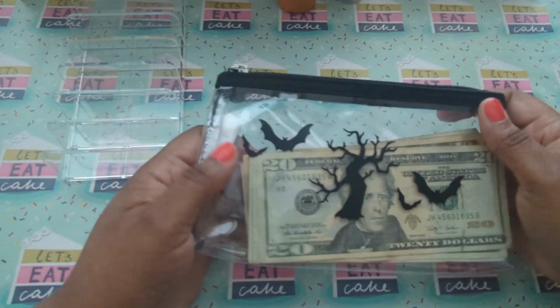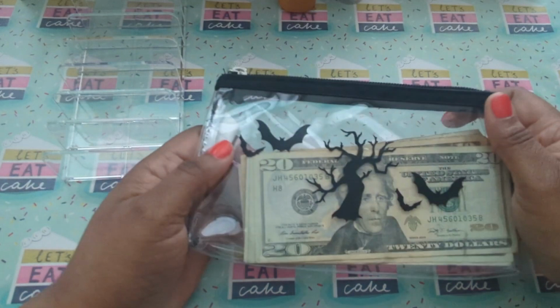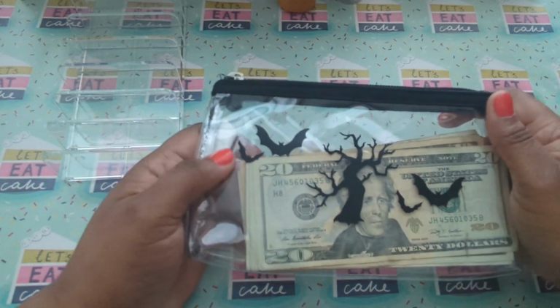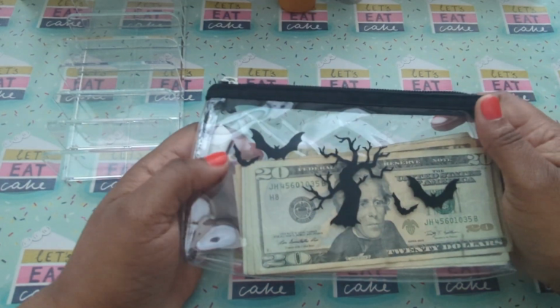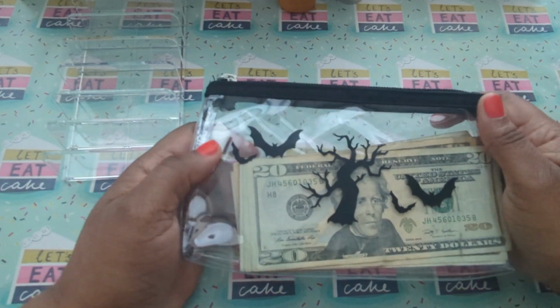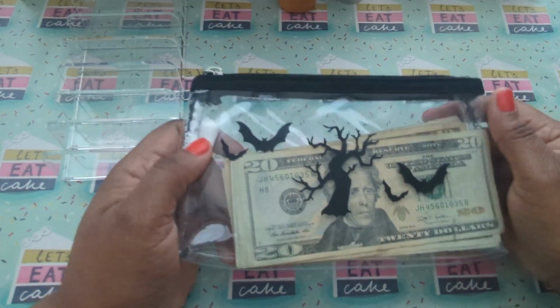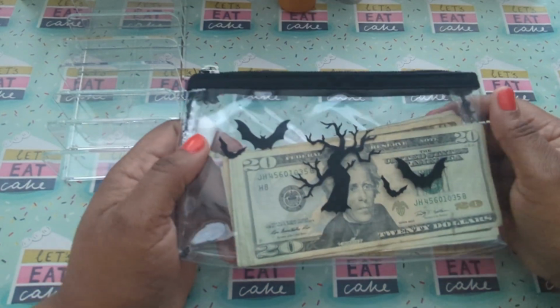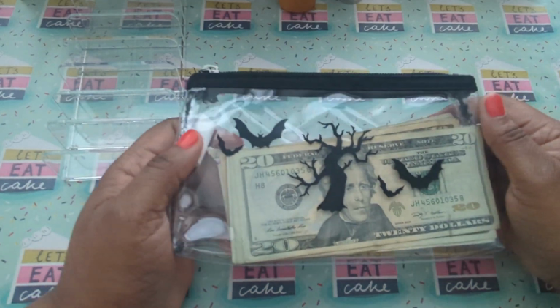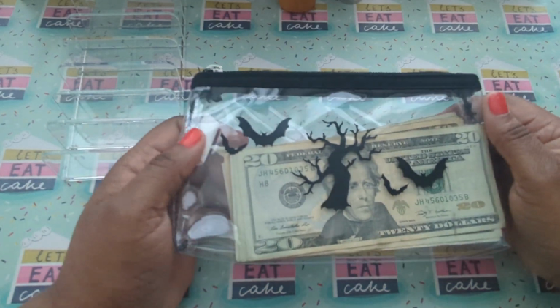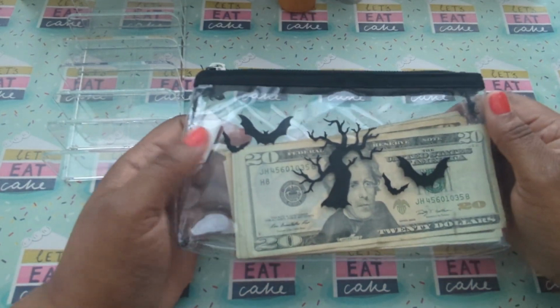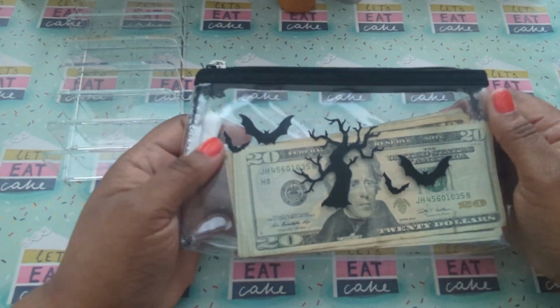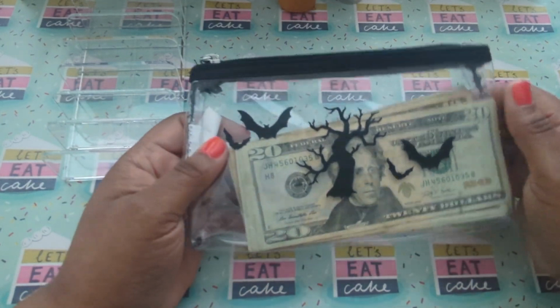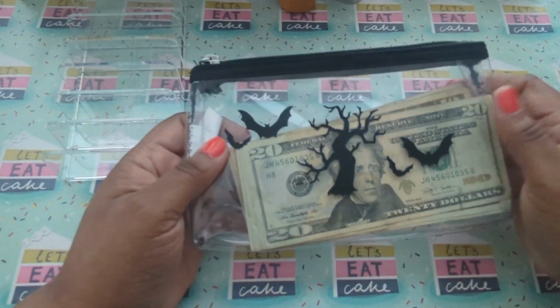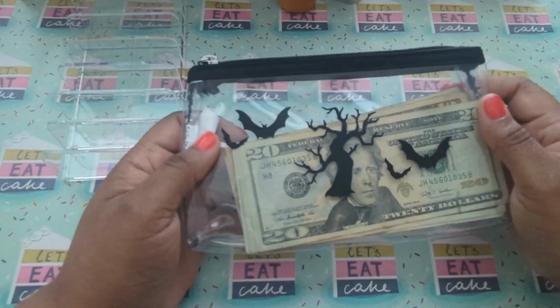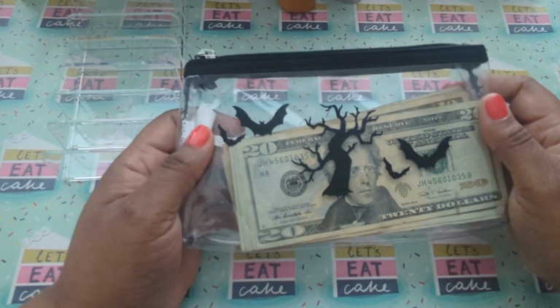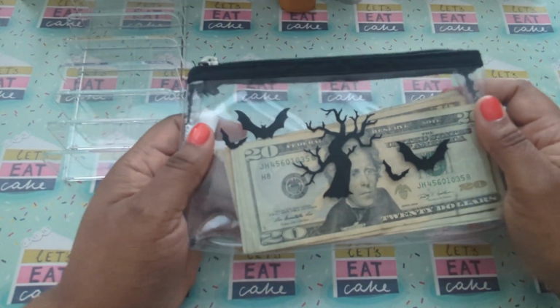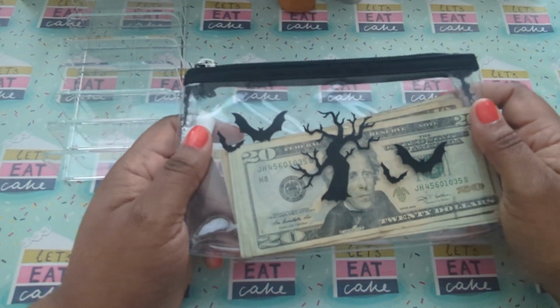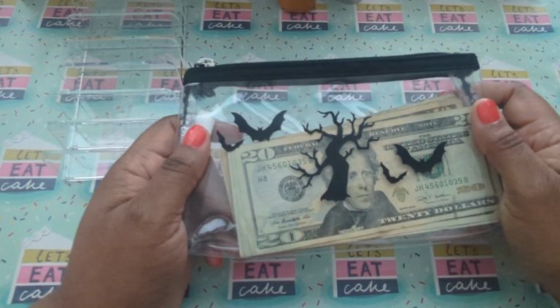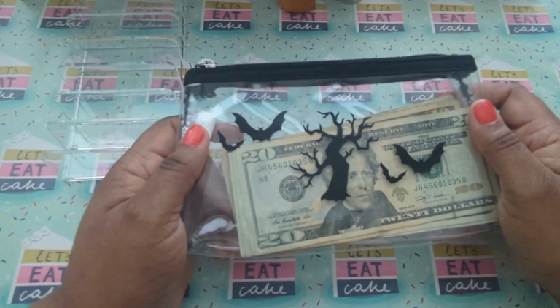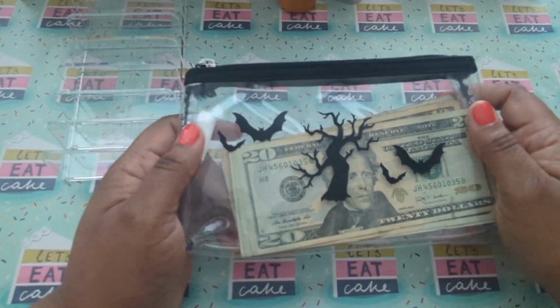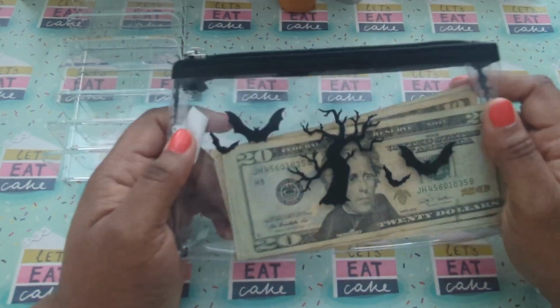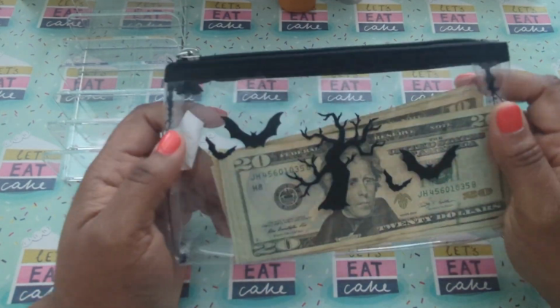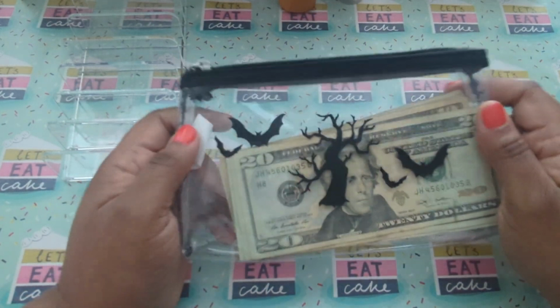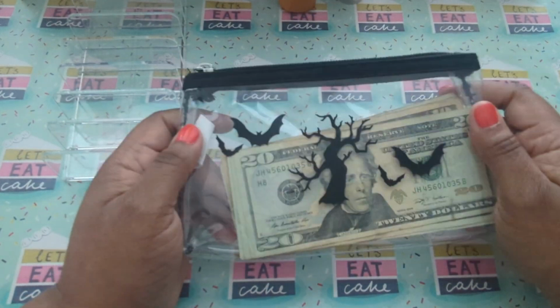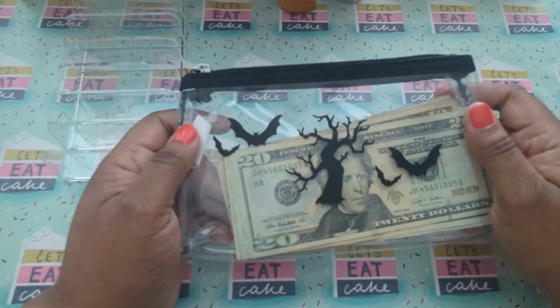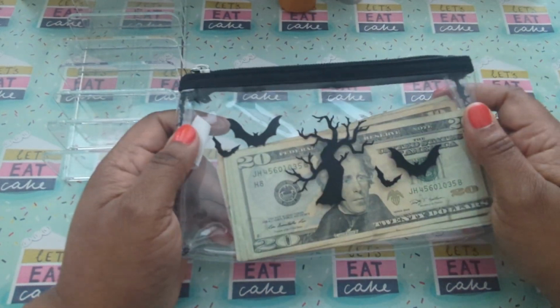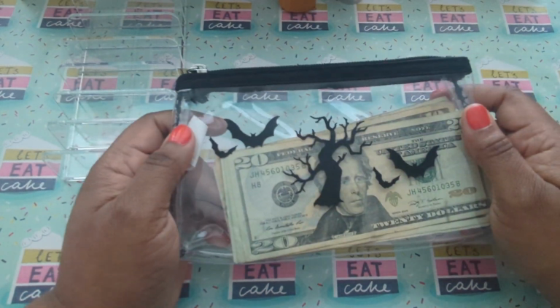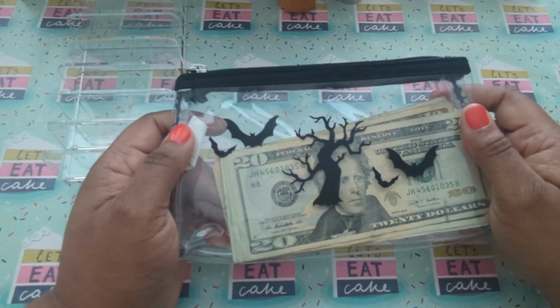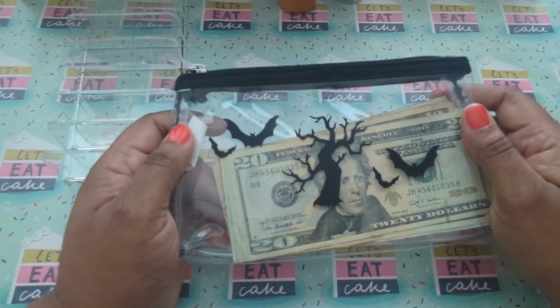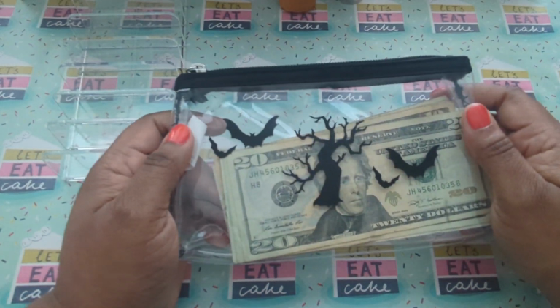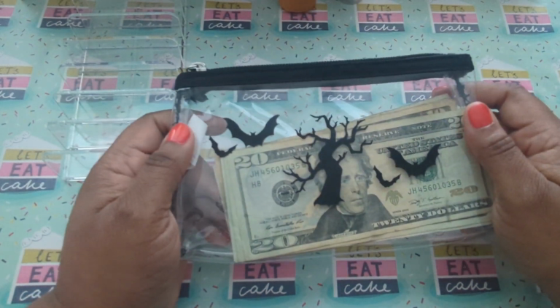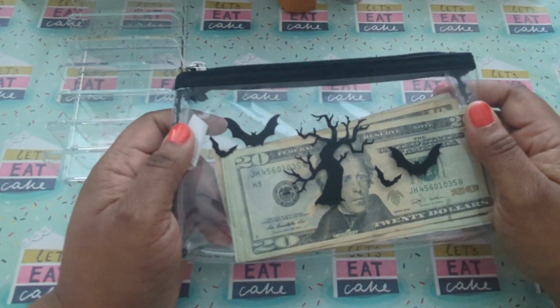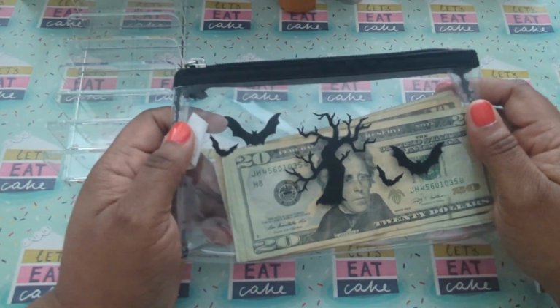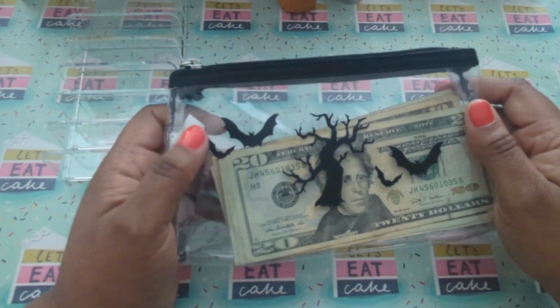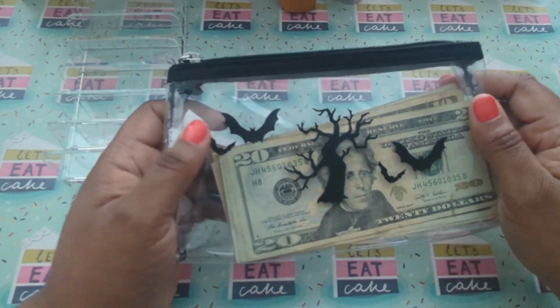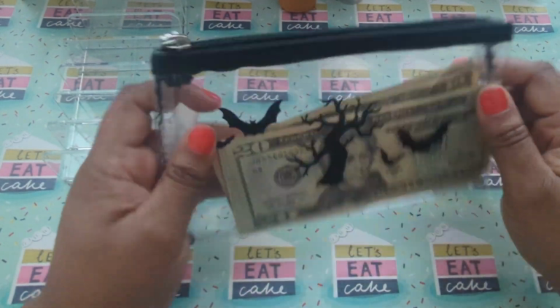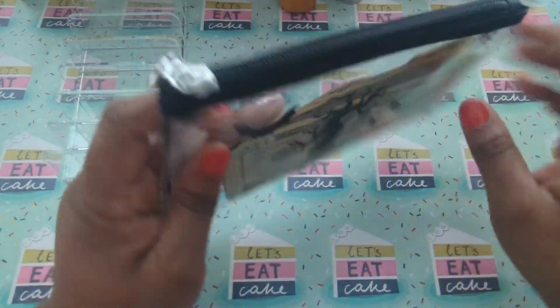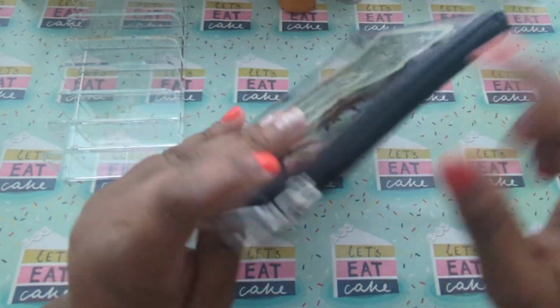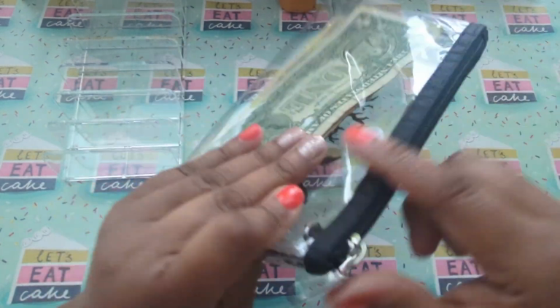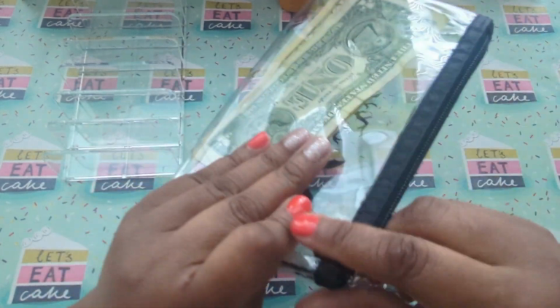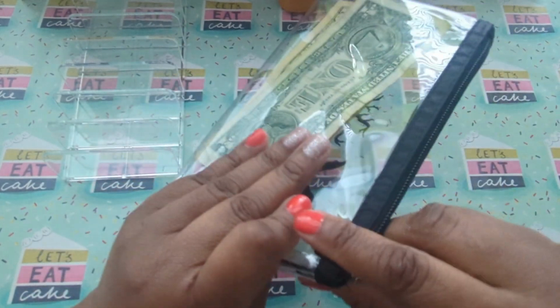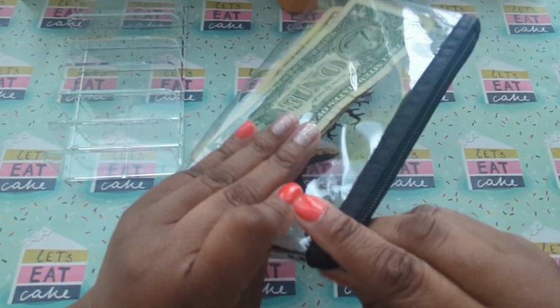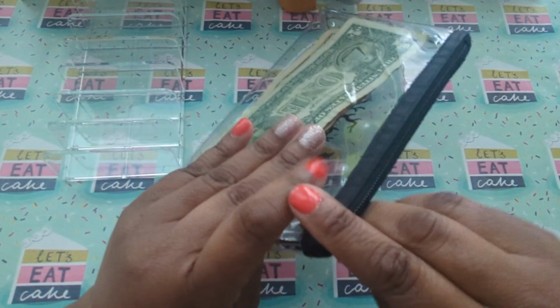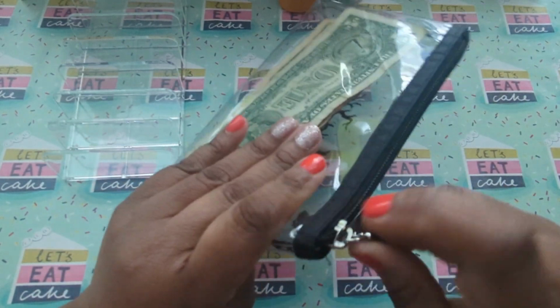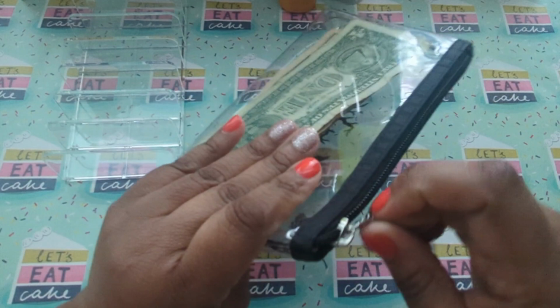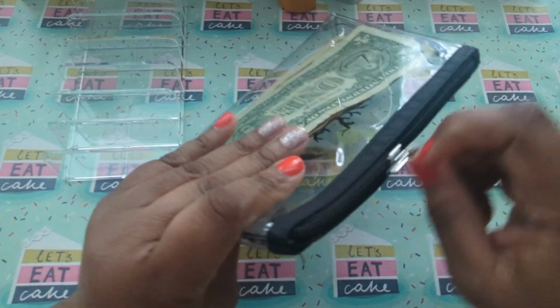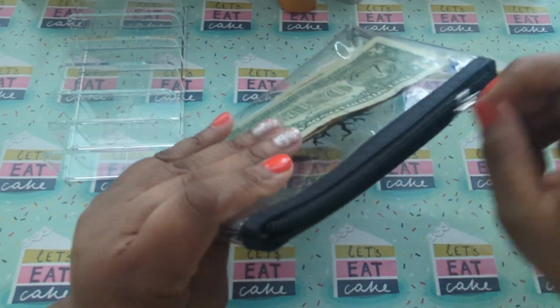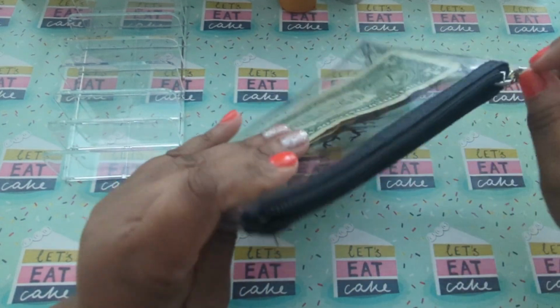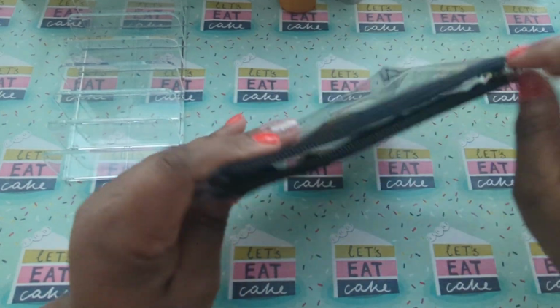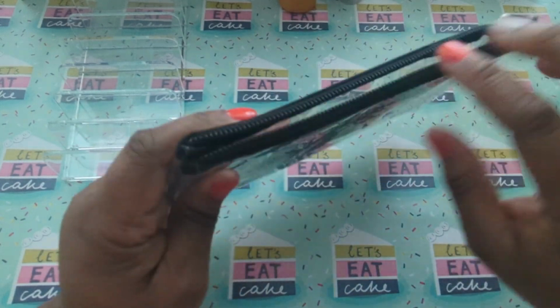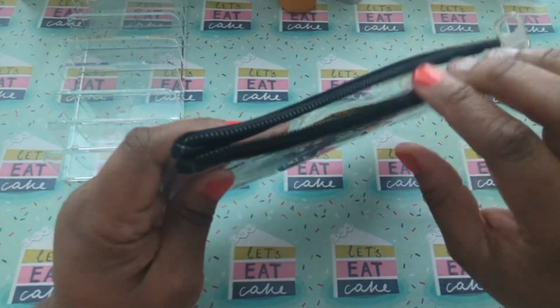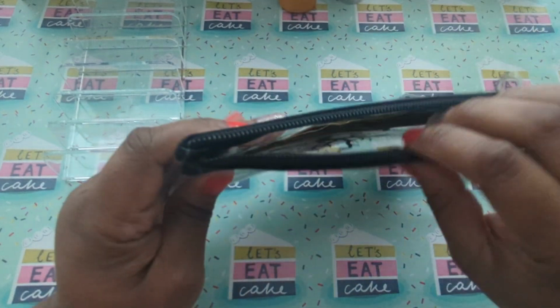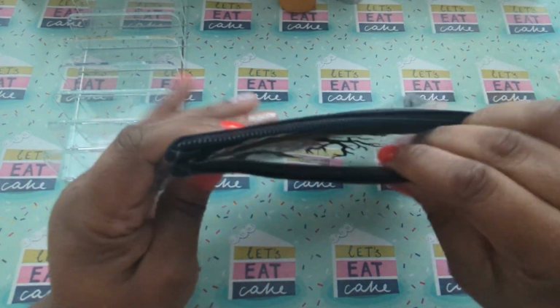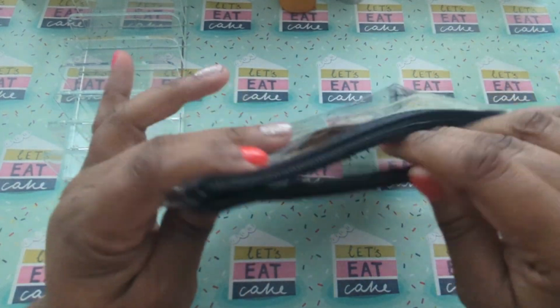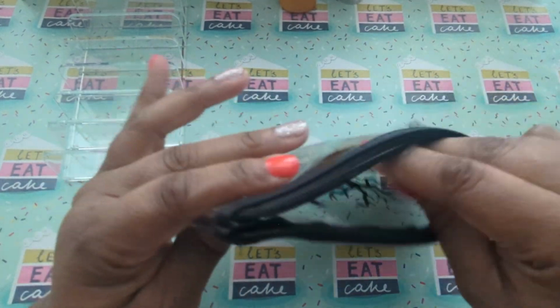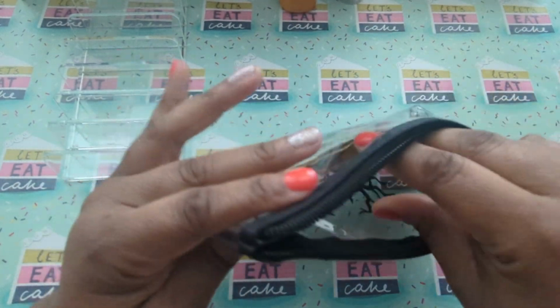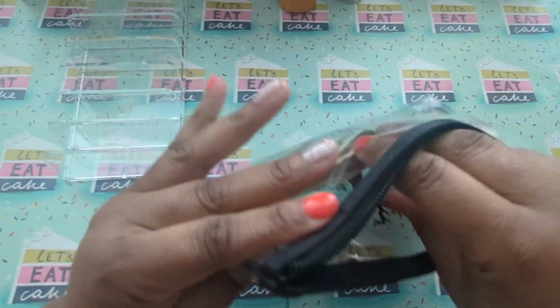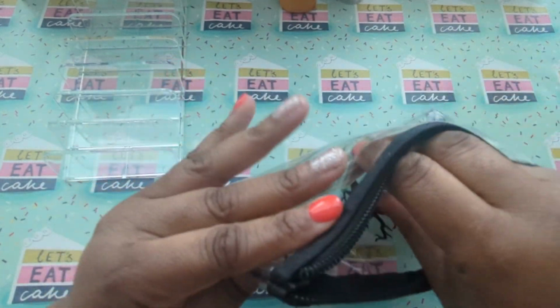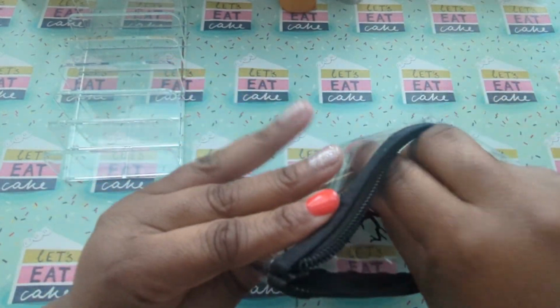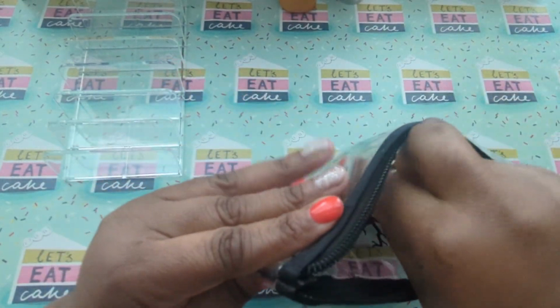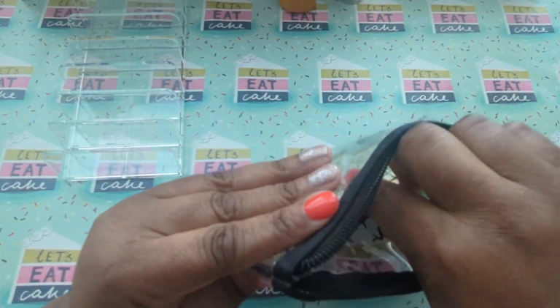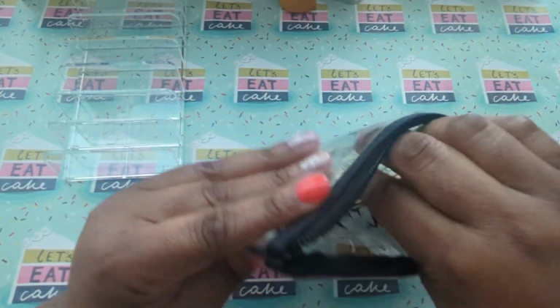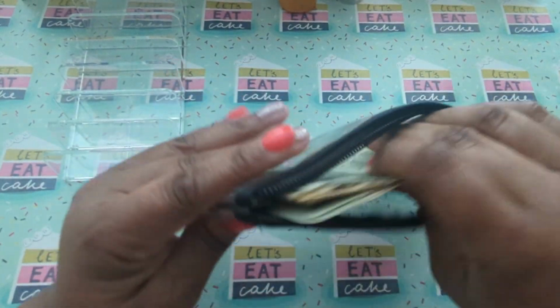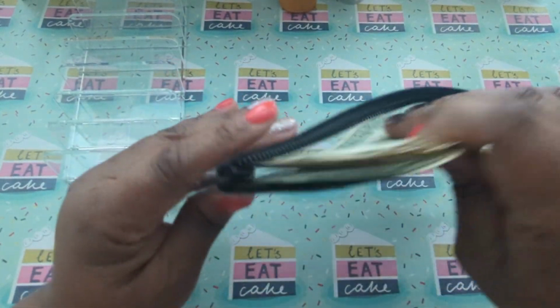All right, so I should have $216. So let me pull this out and count my money here.